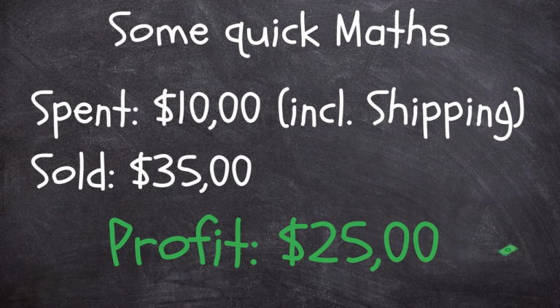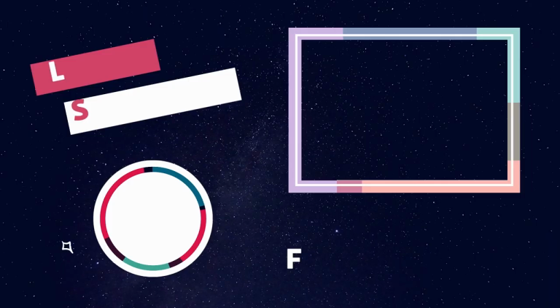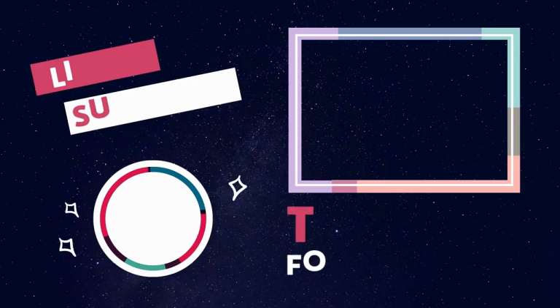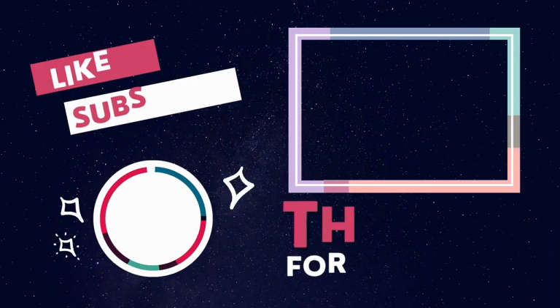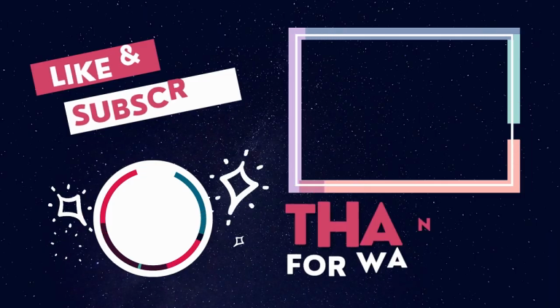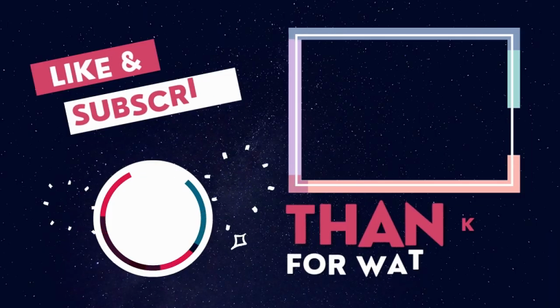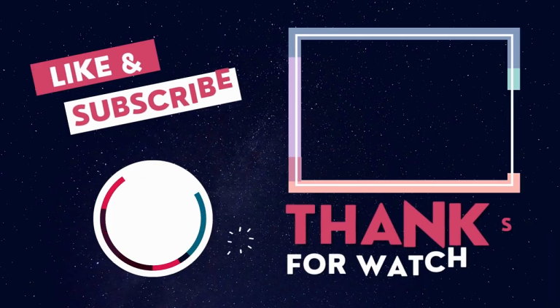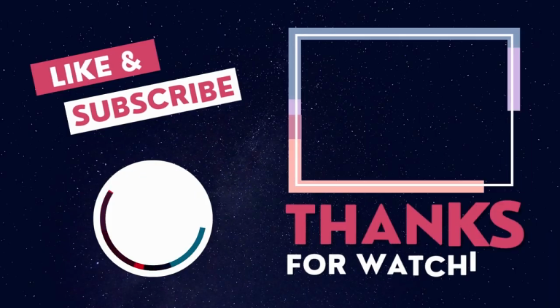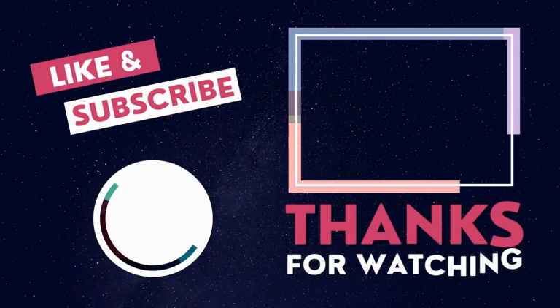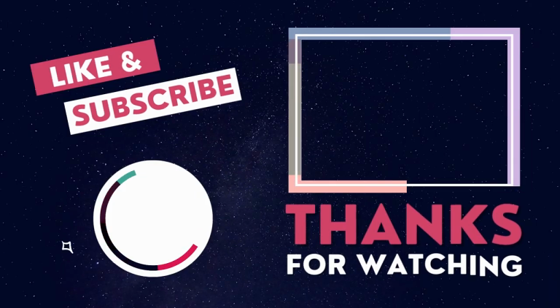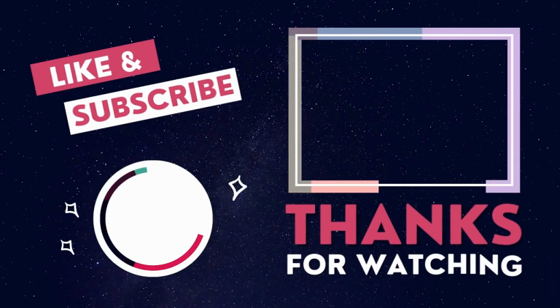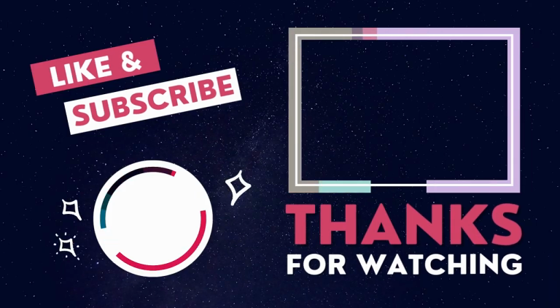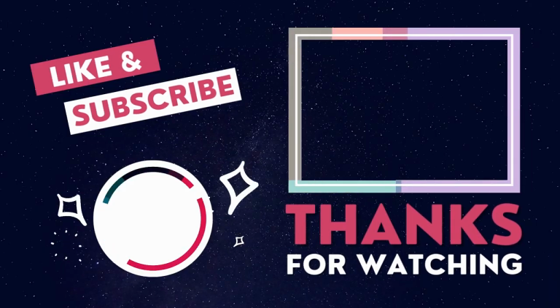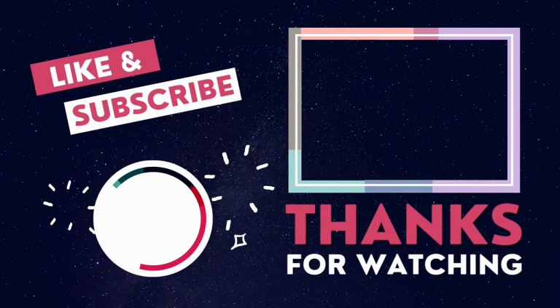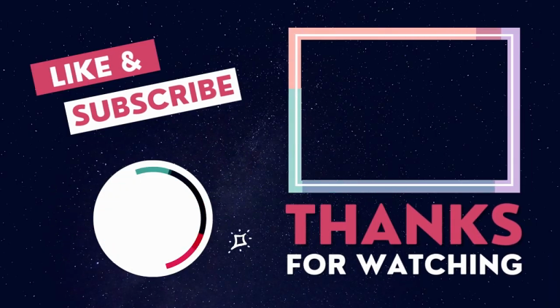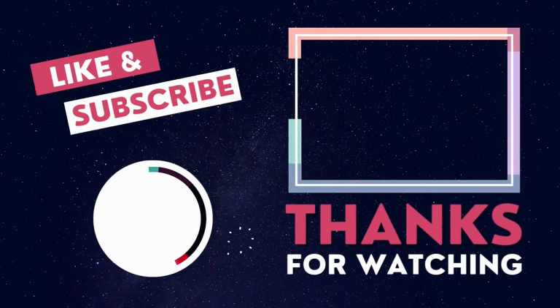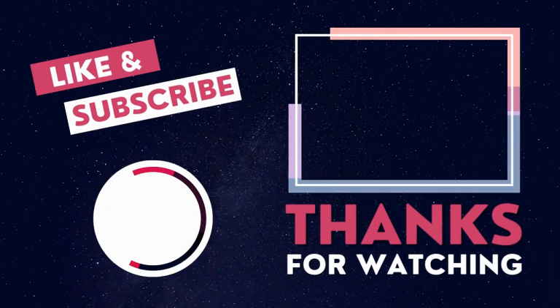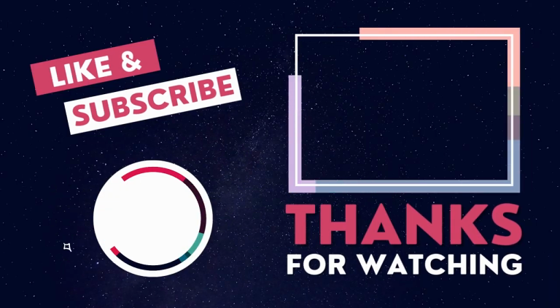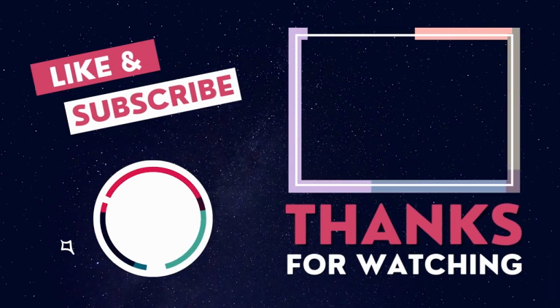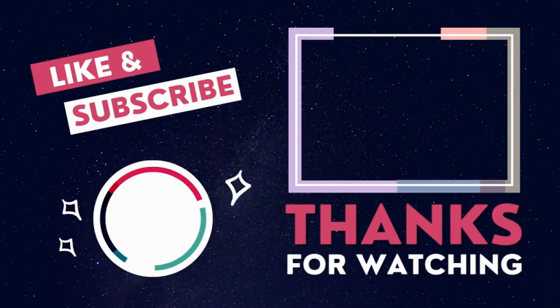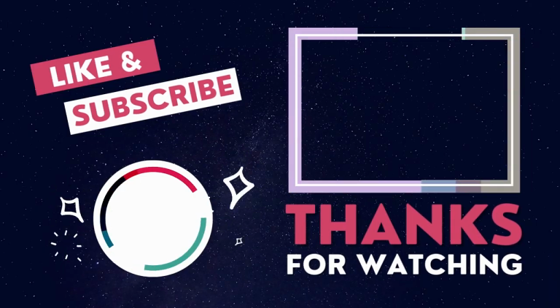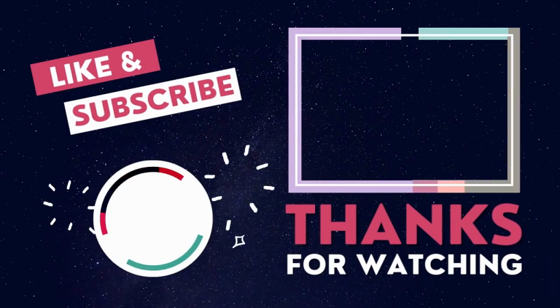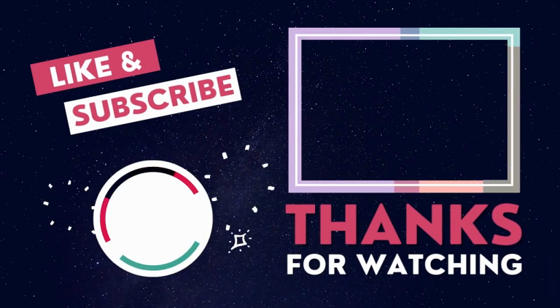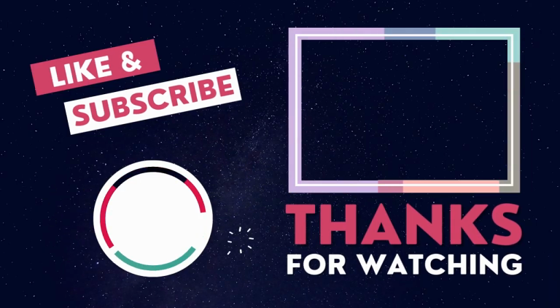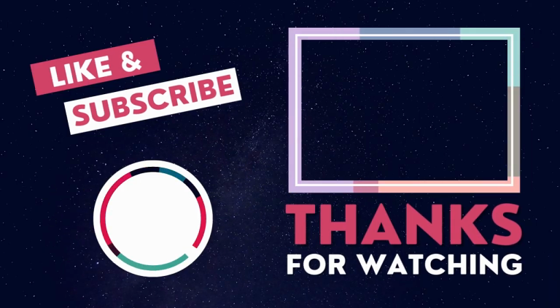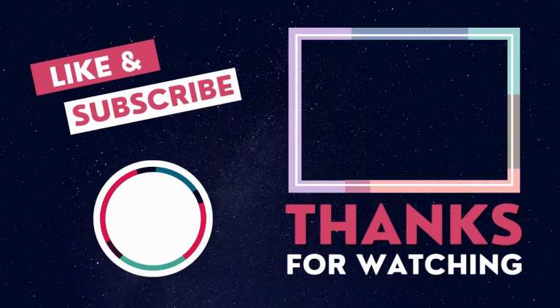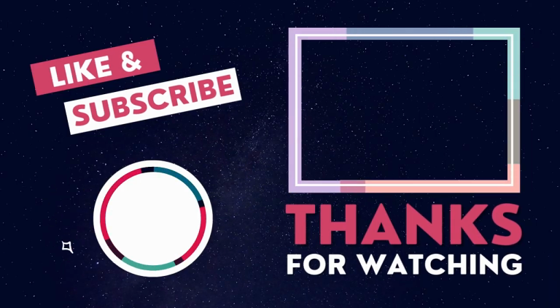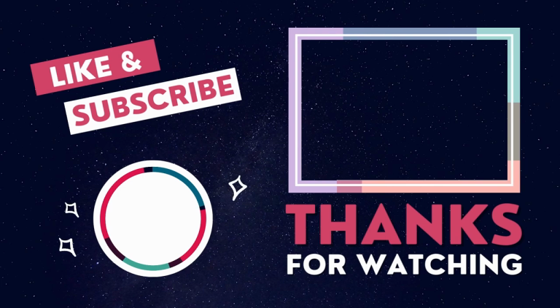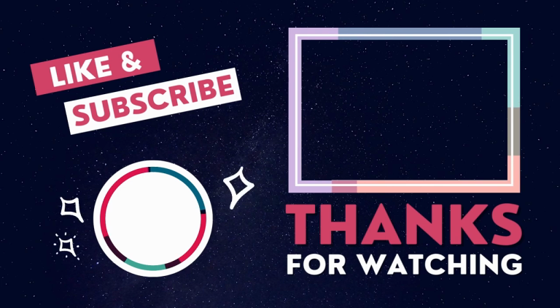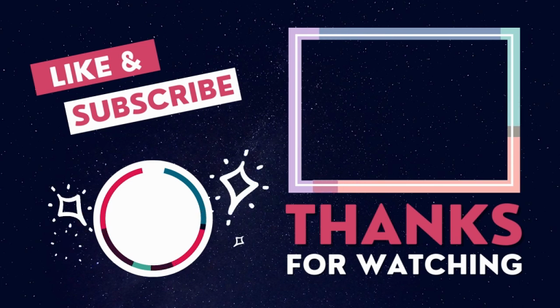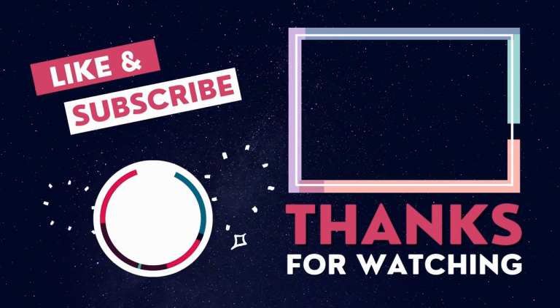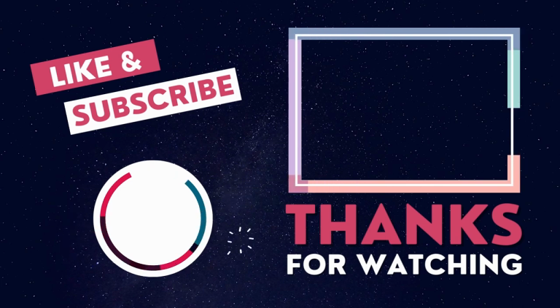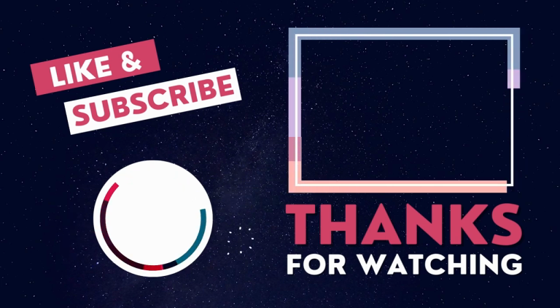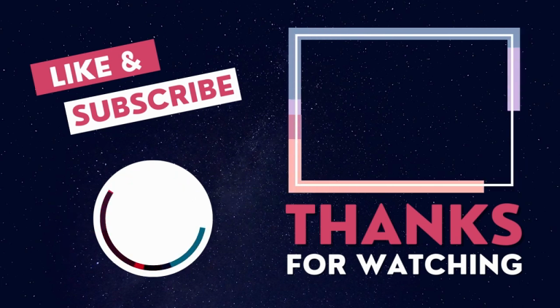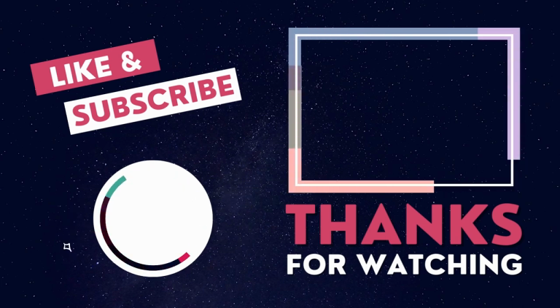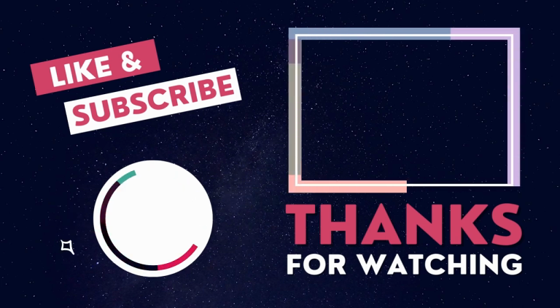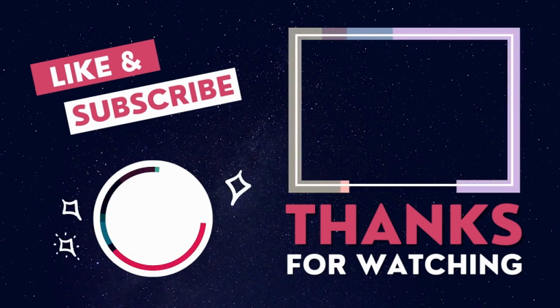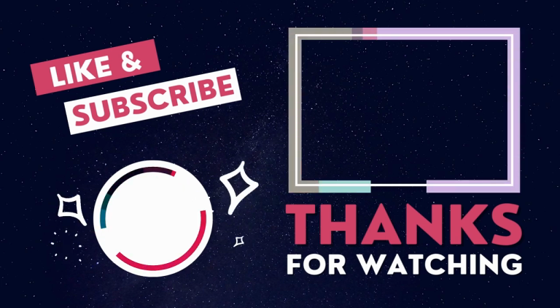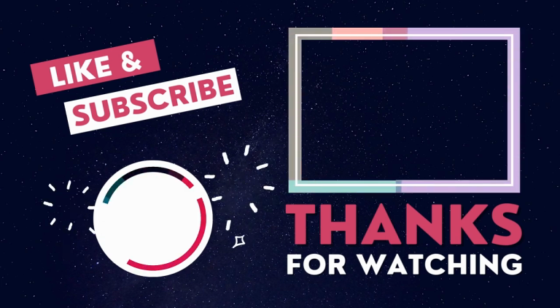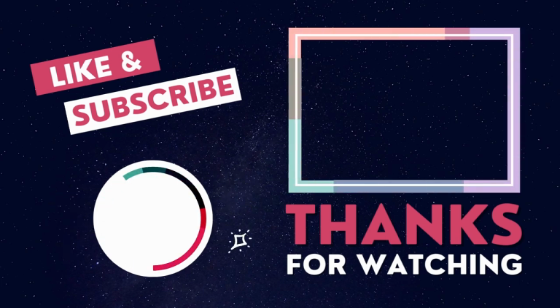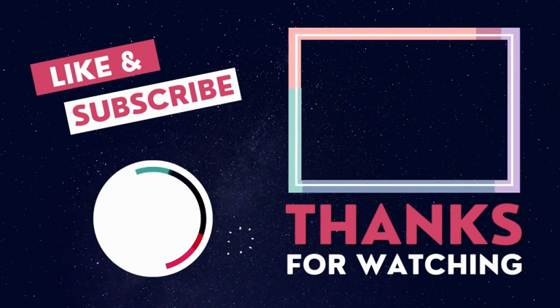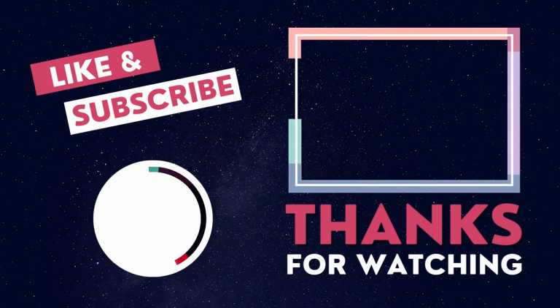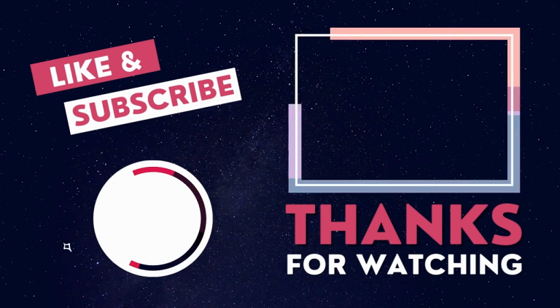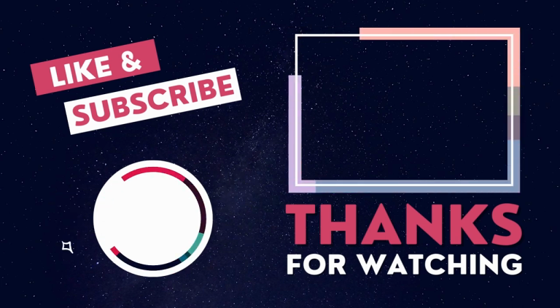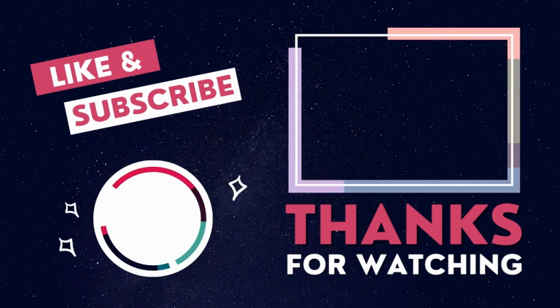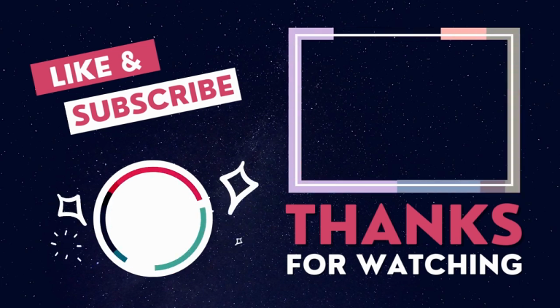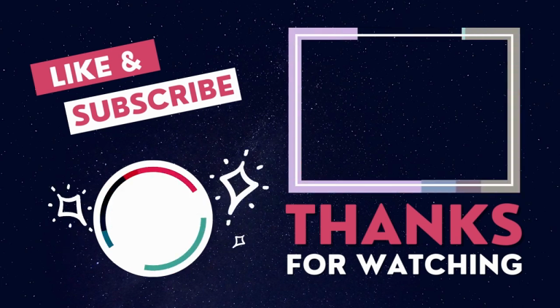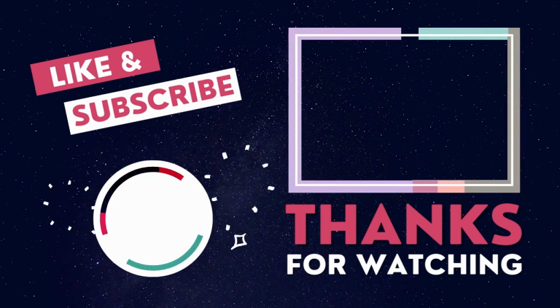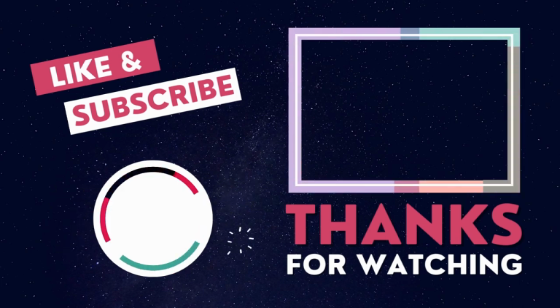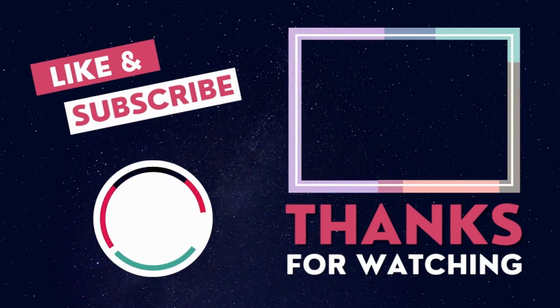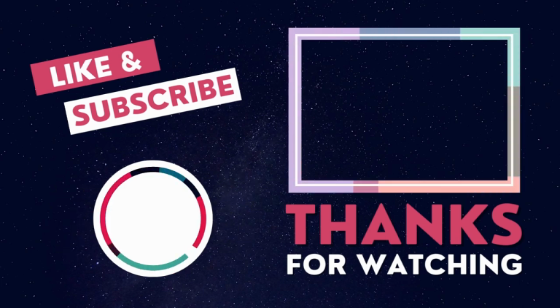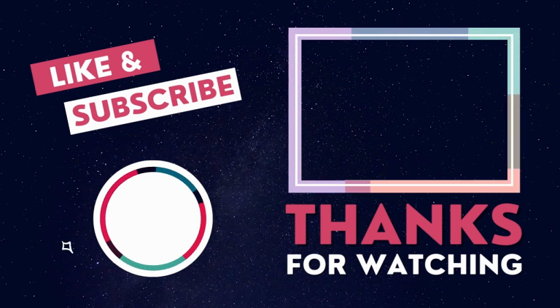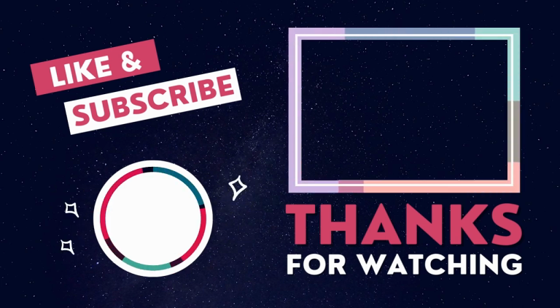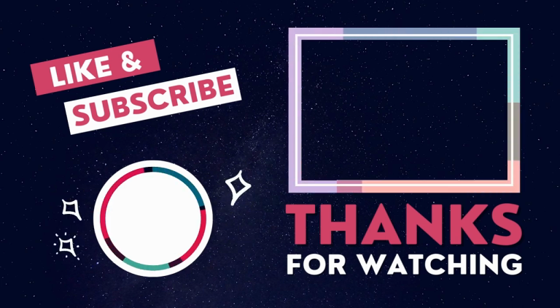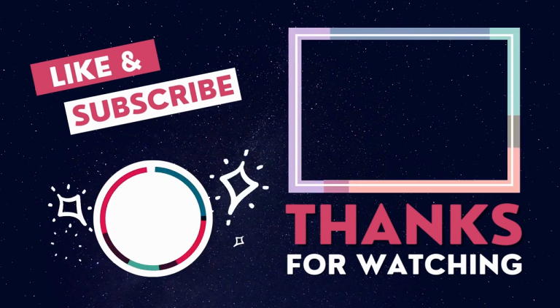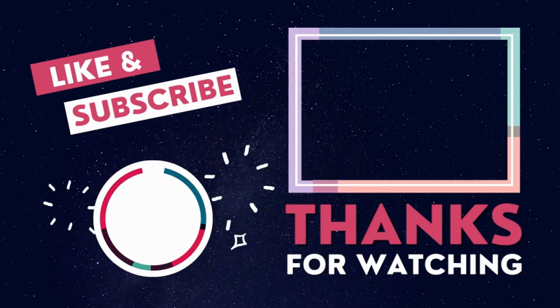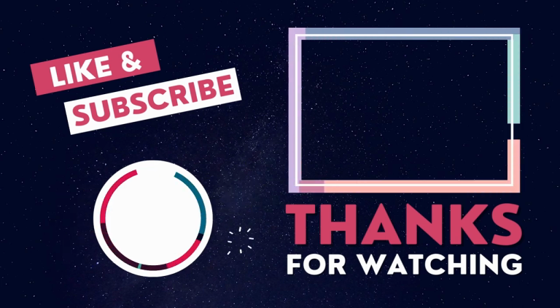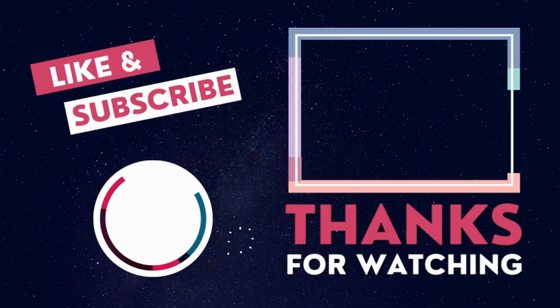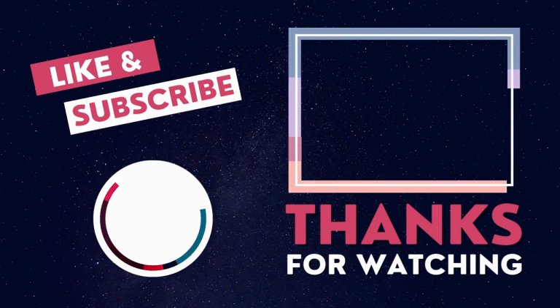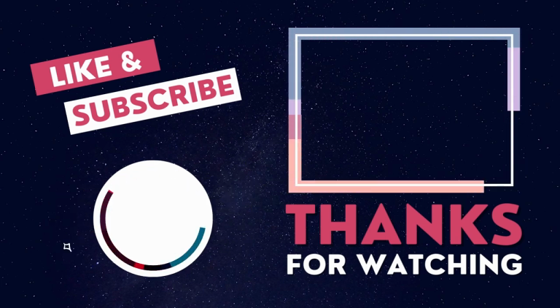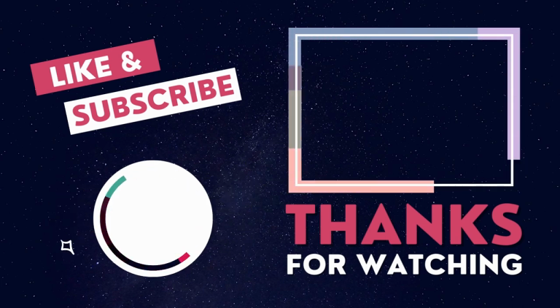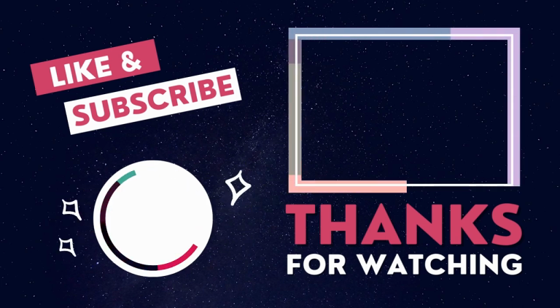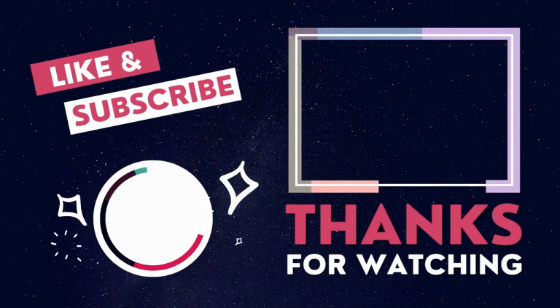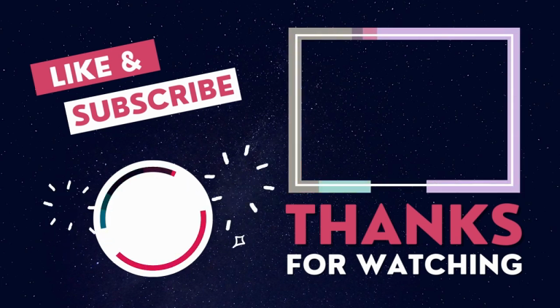Thanks for watching this video. Please drop a like and a subscribe — it really does help this channel. And I will see you in the next one.